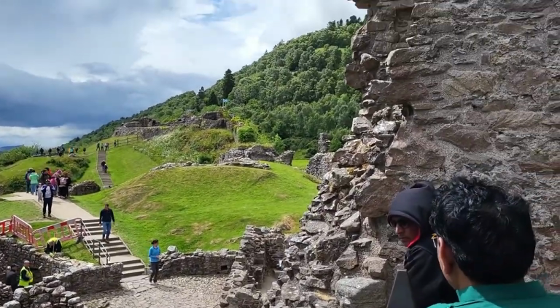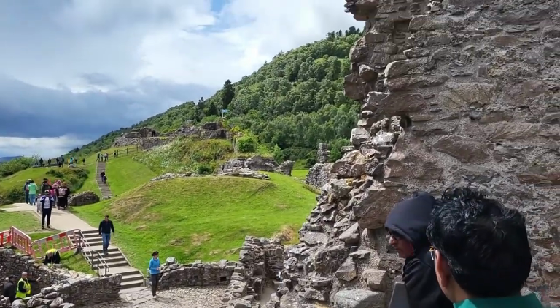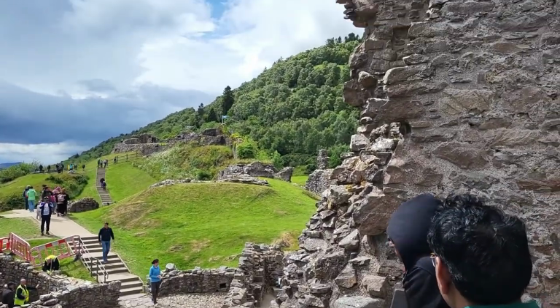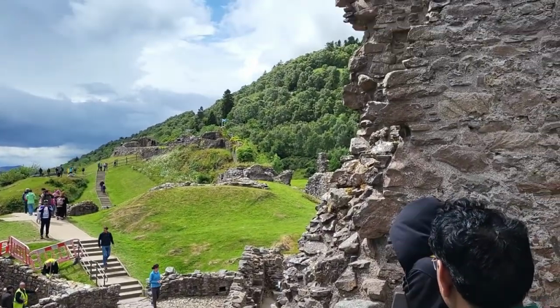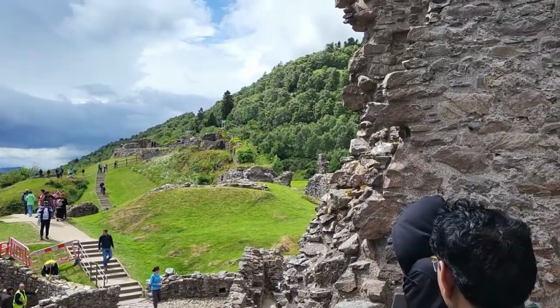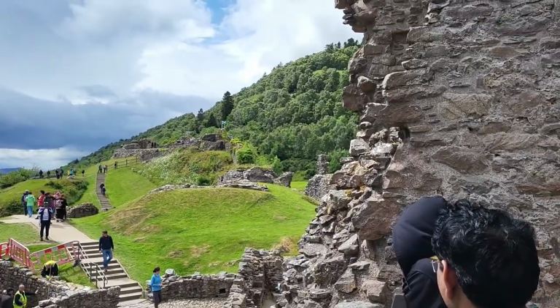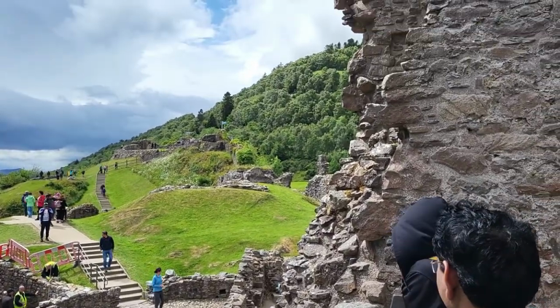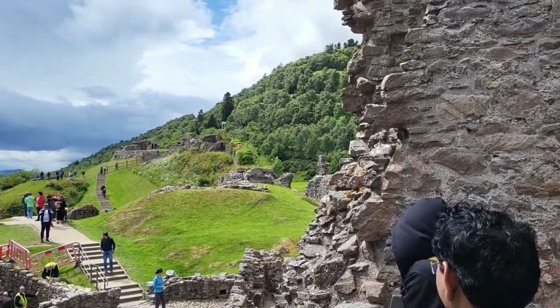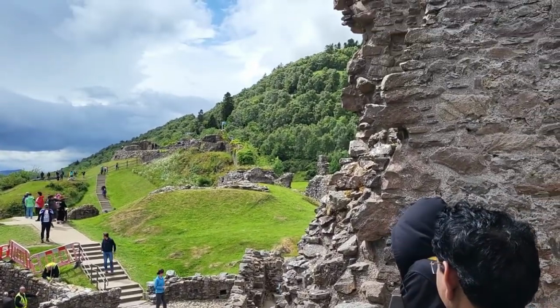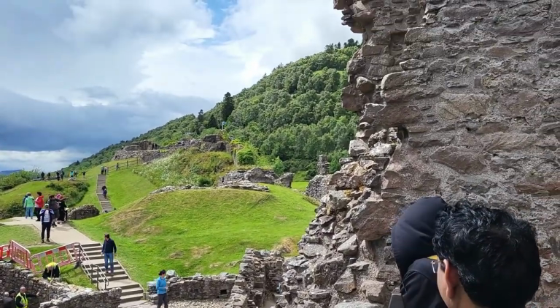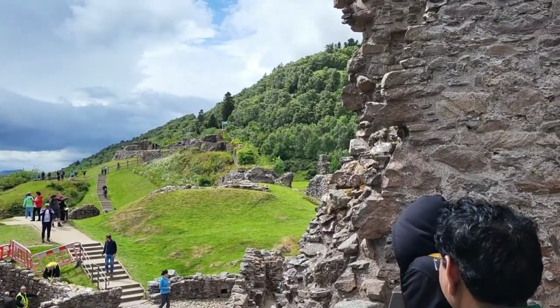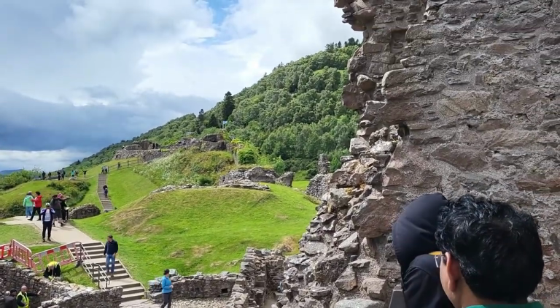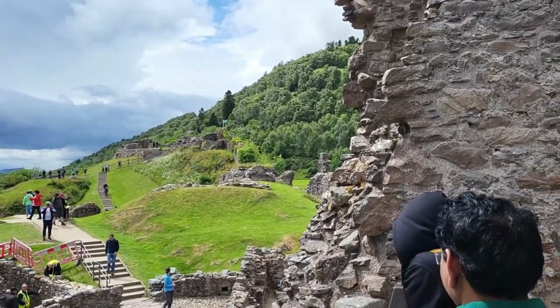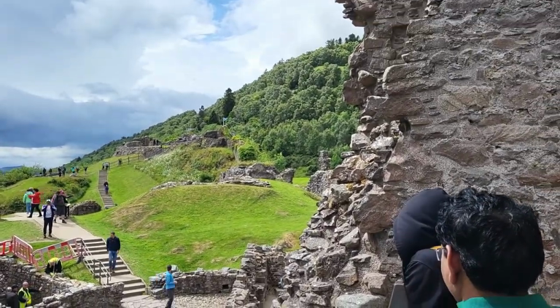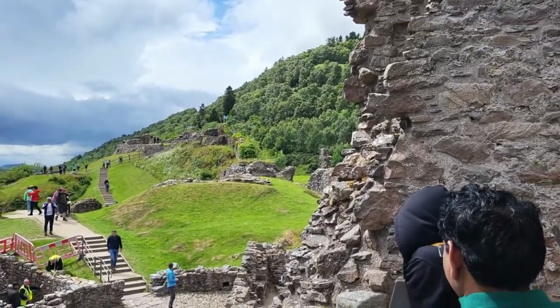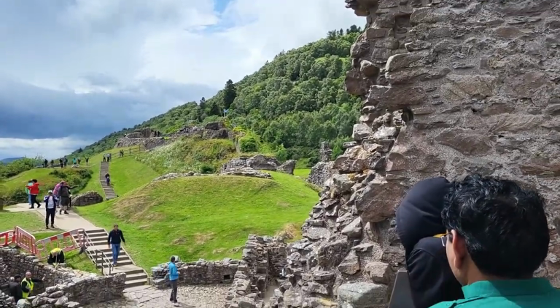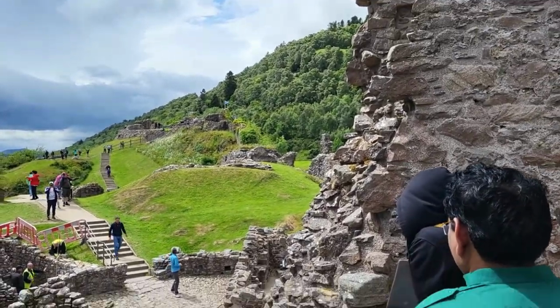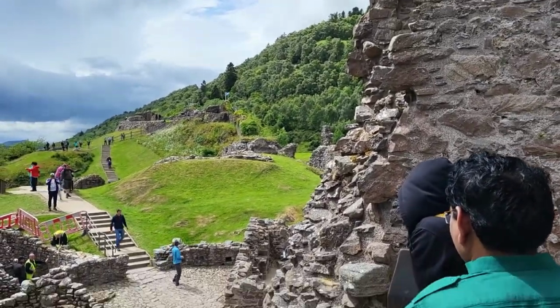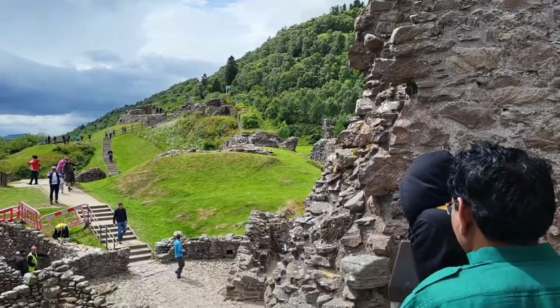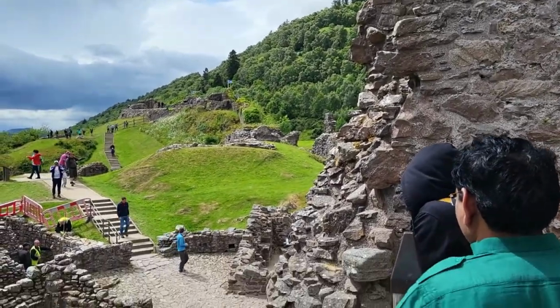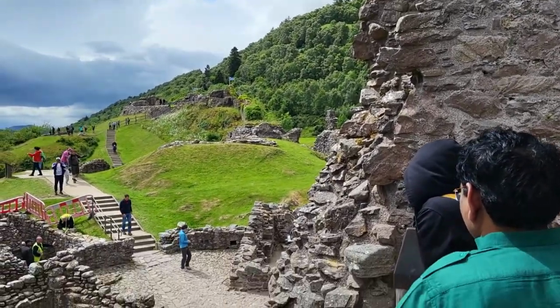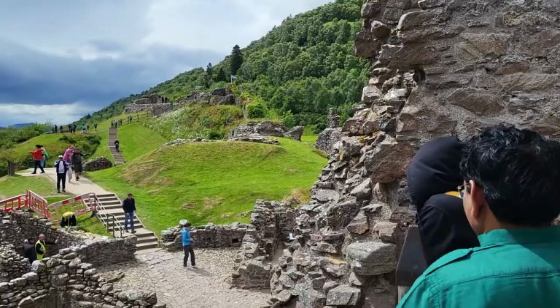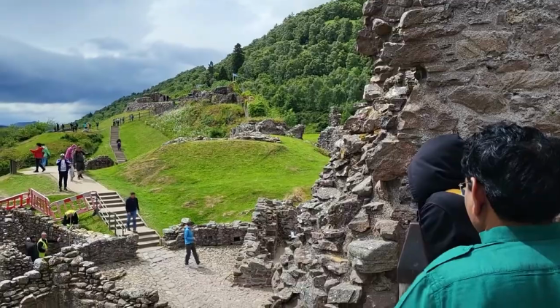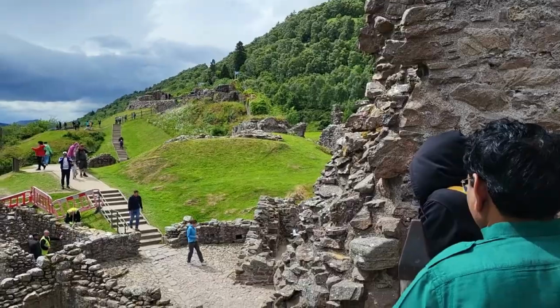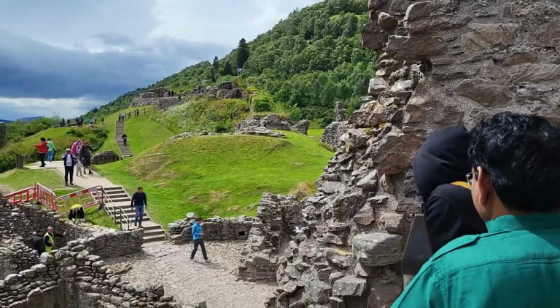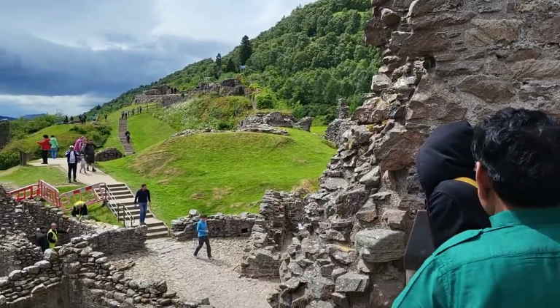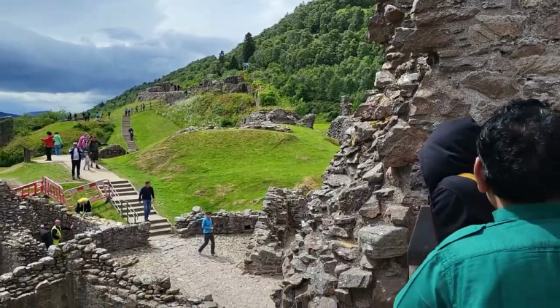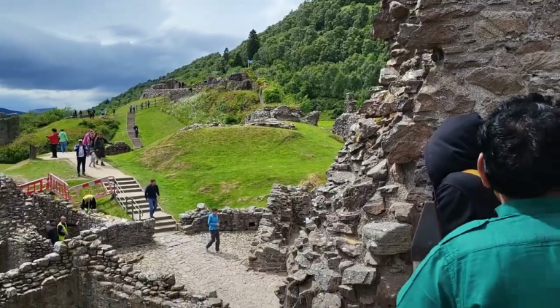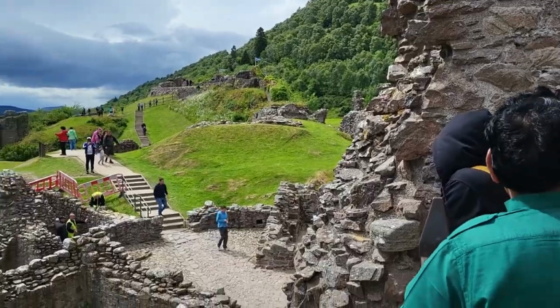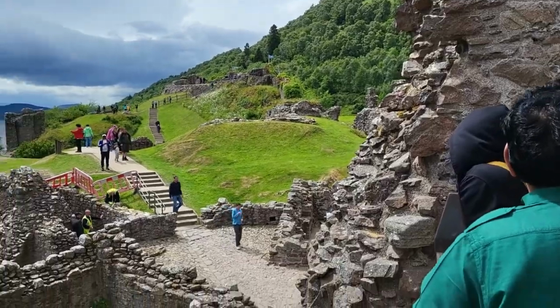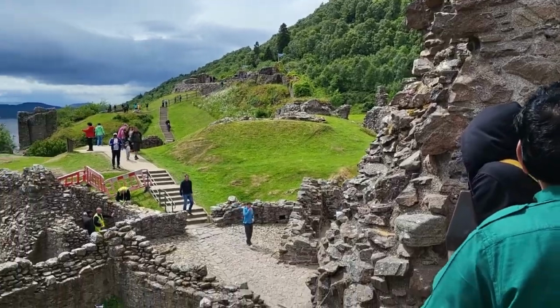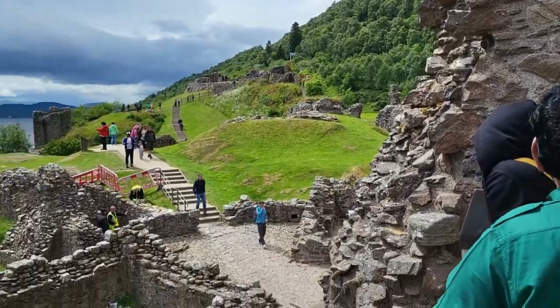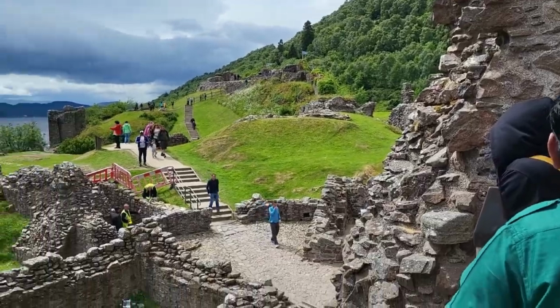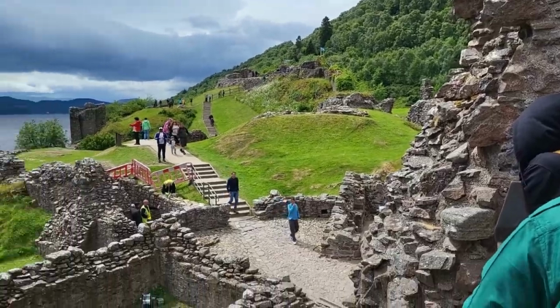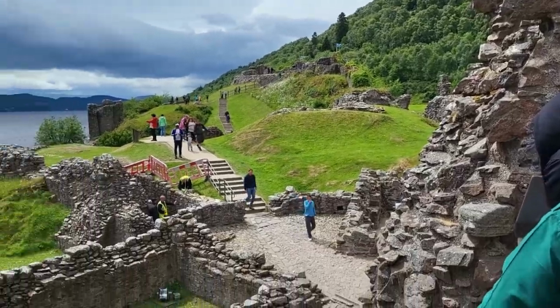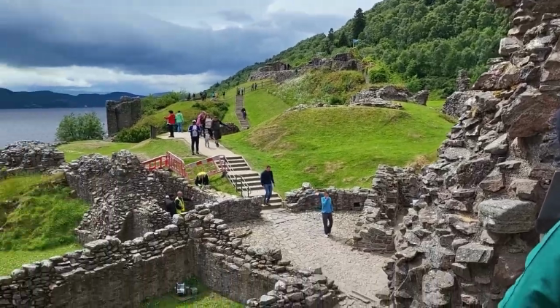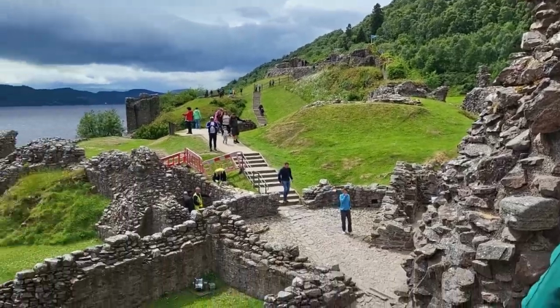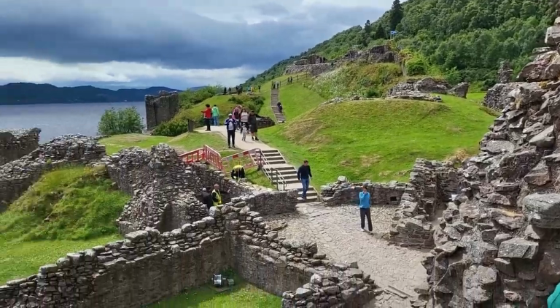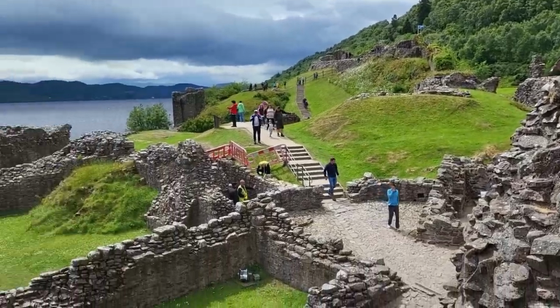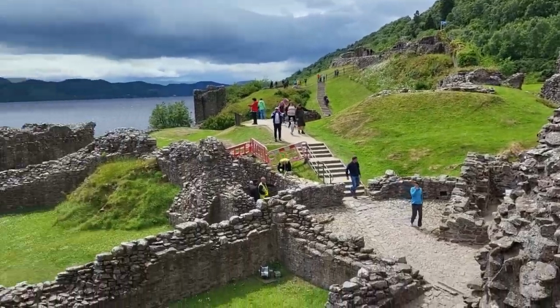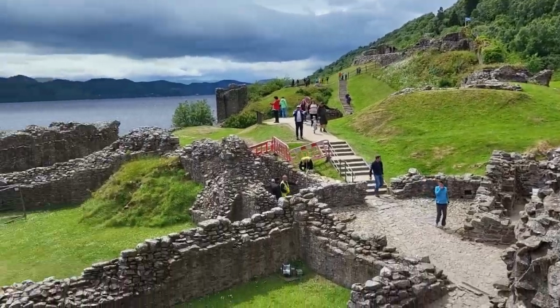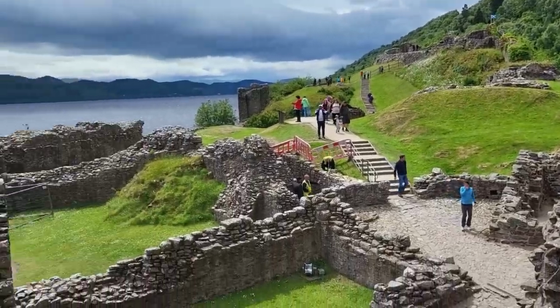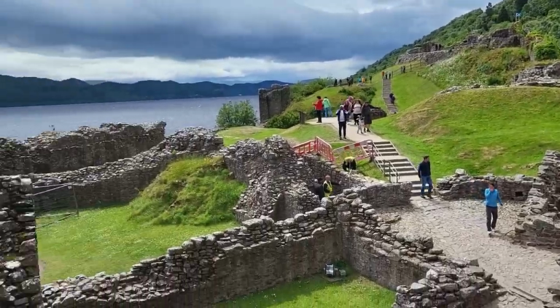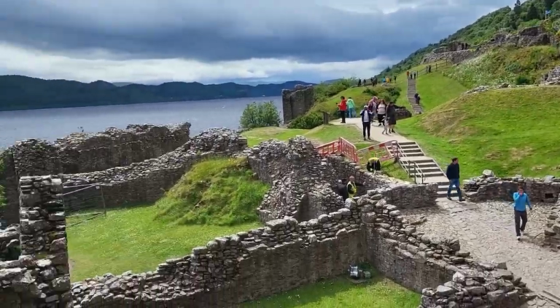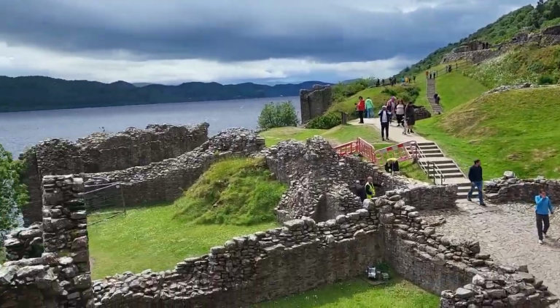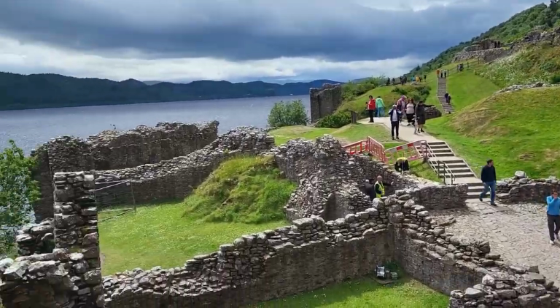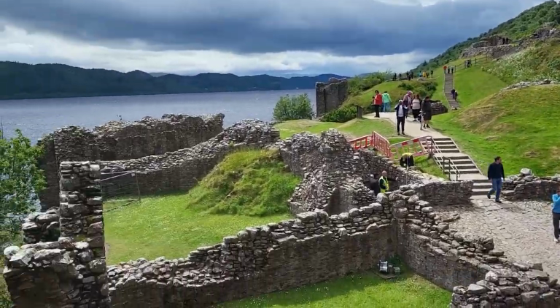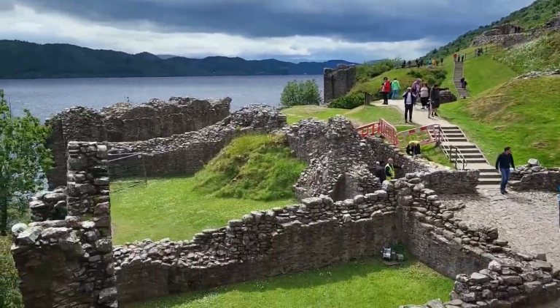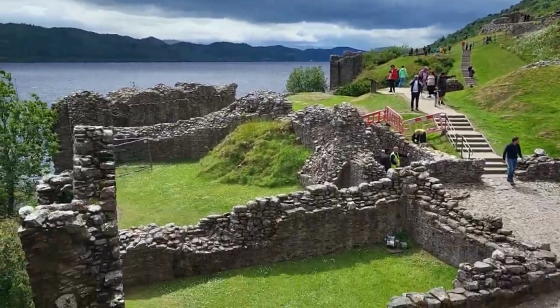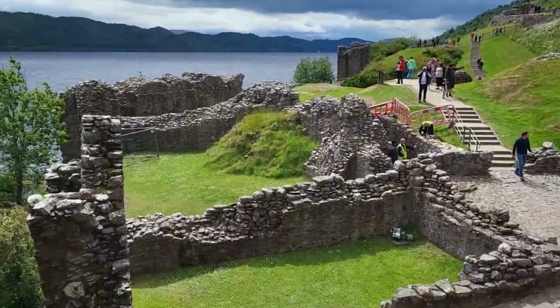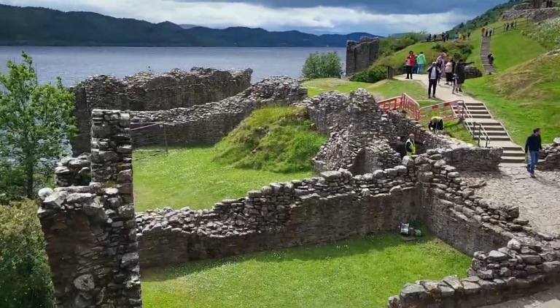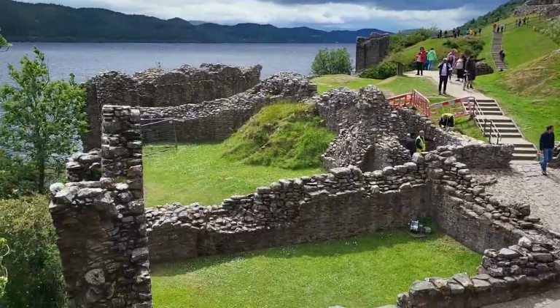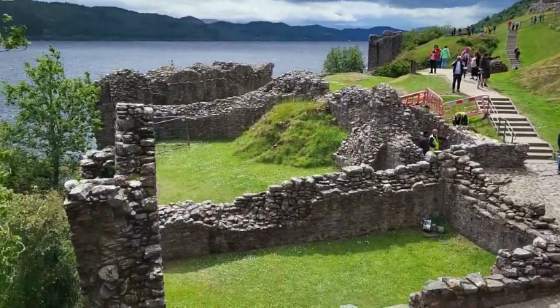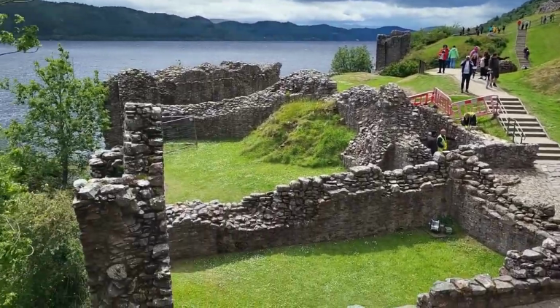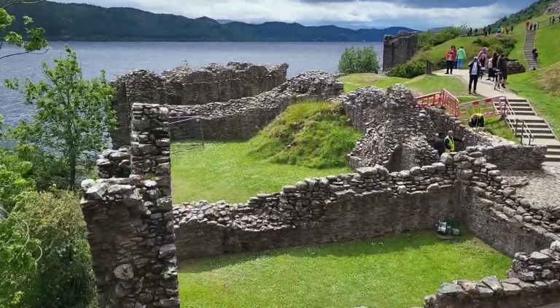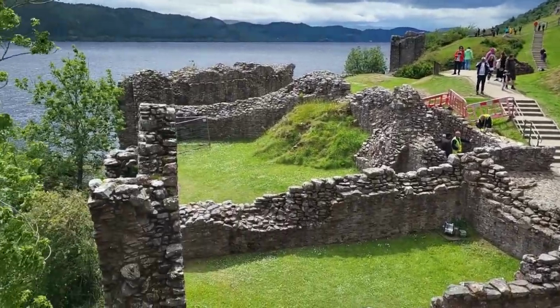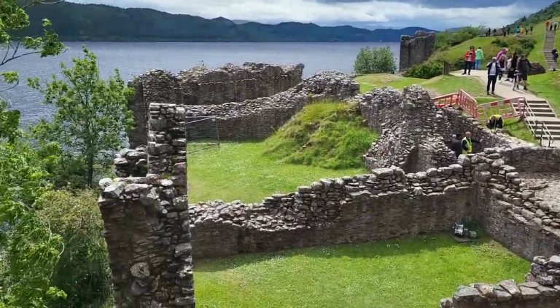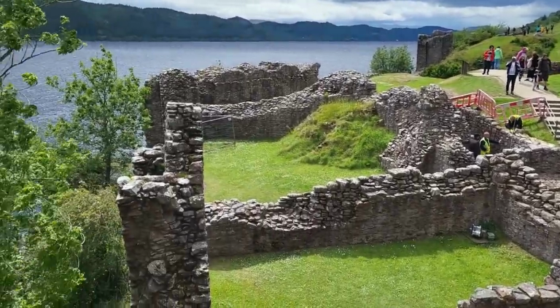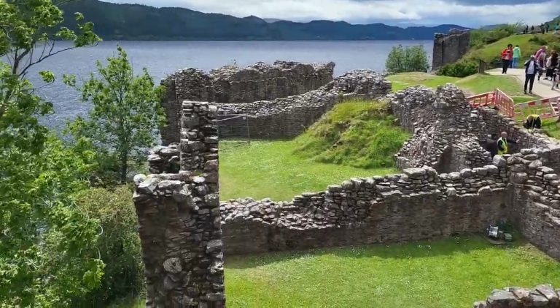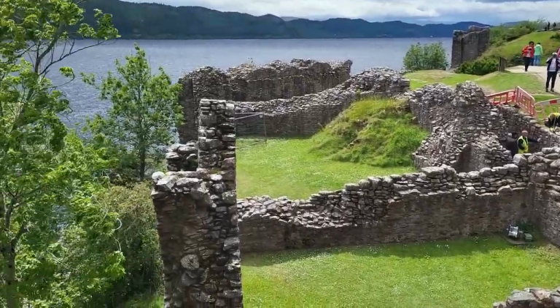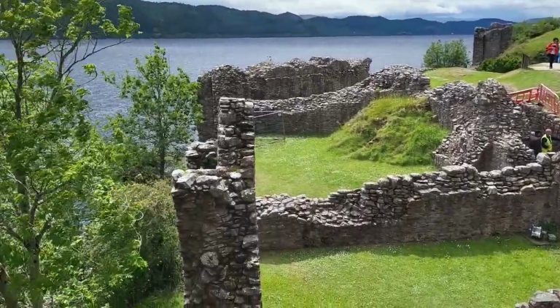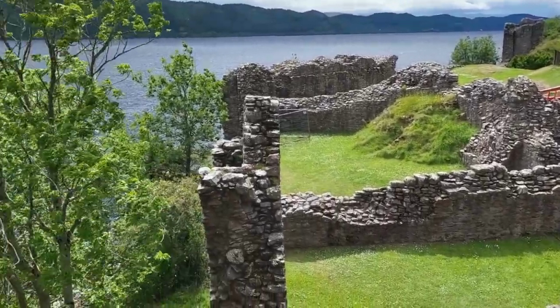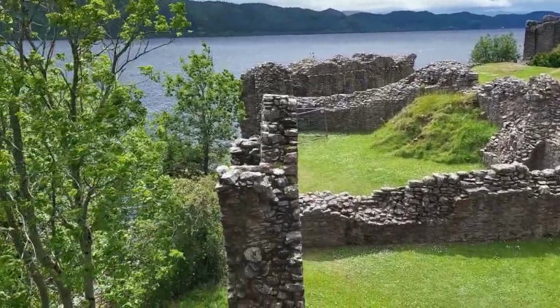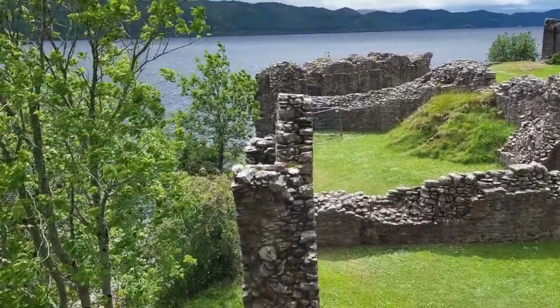It's quite the view of the old castle, and this tower was built in the 1500s.